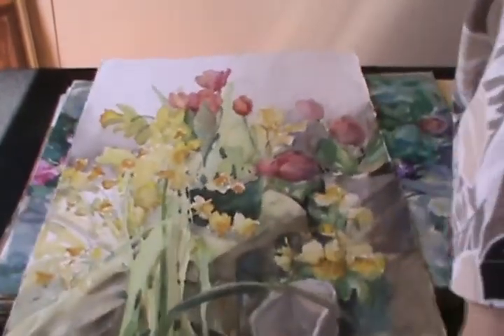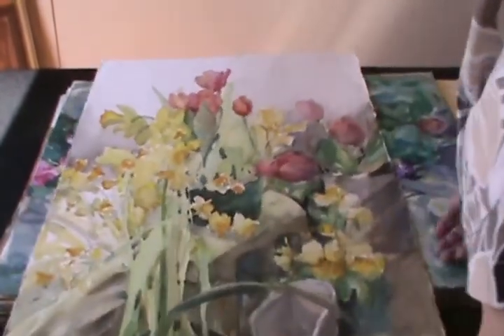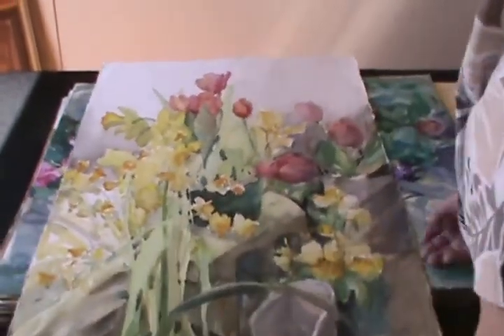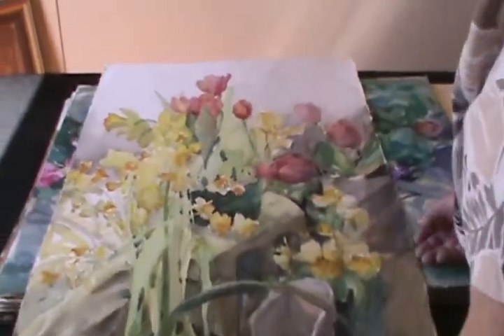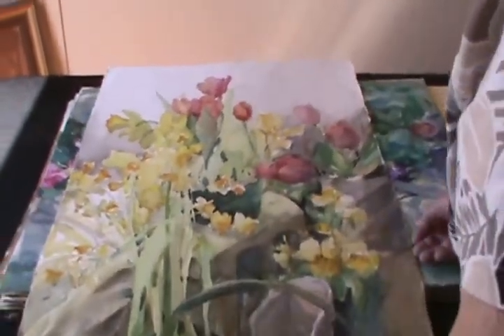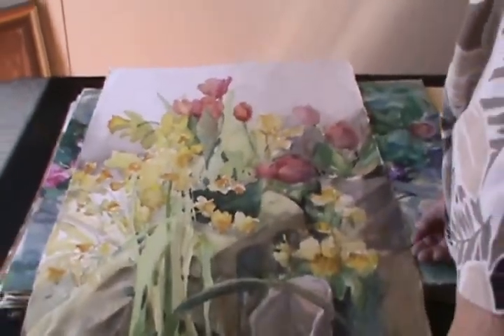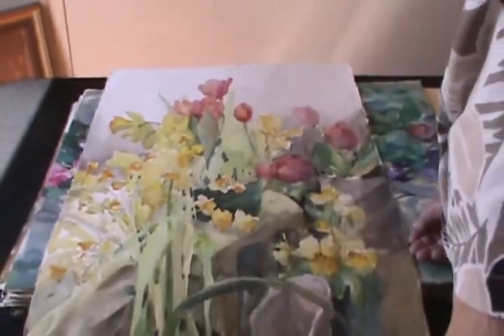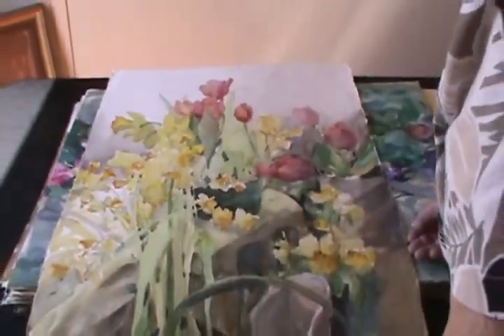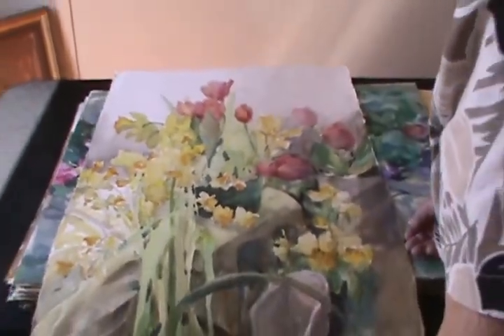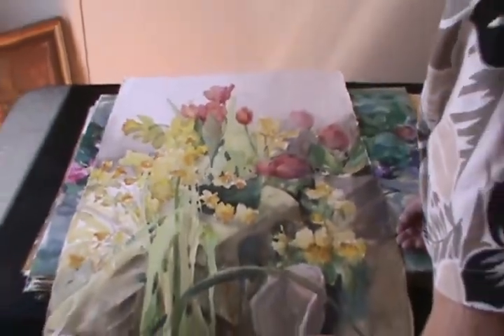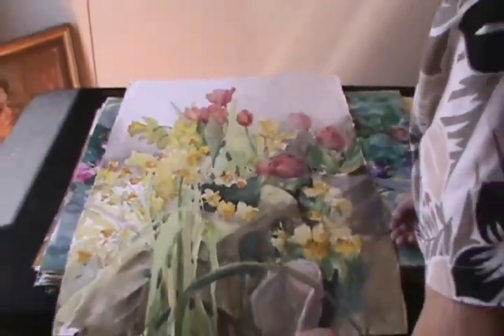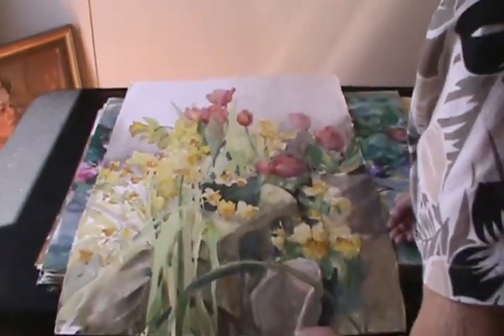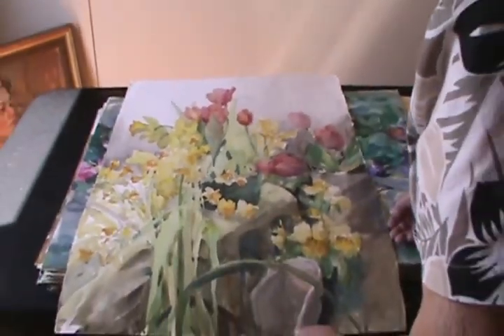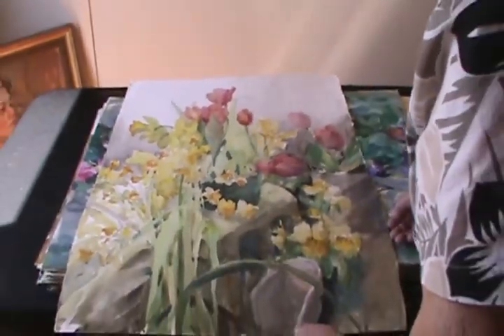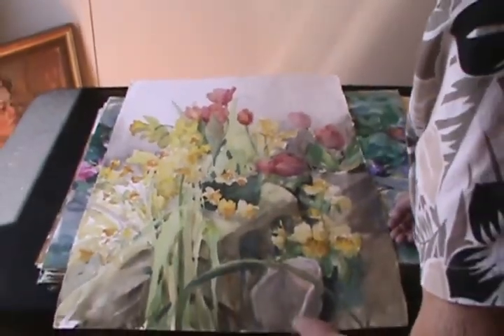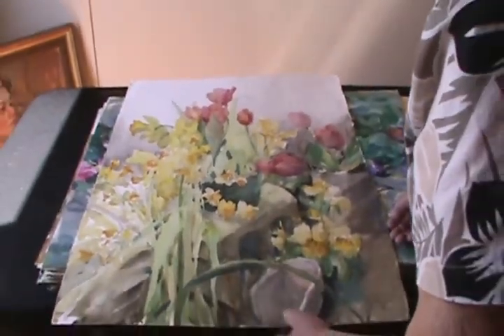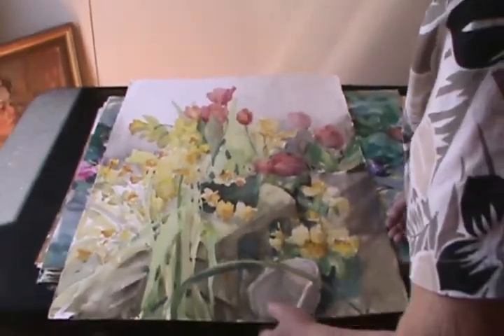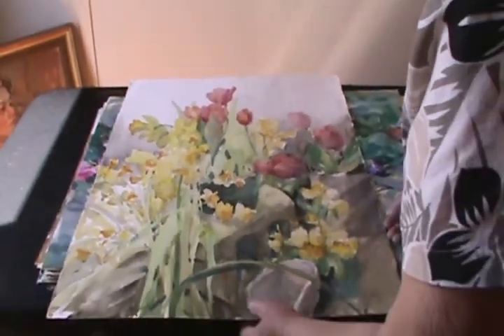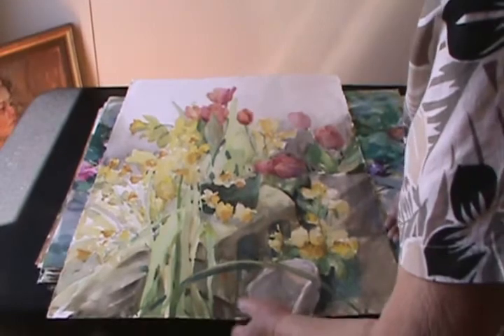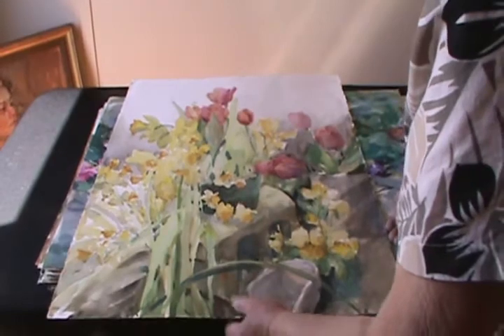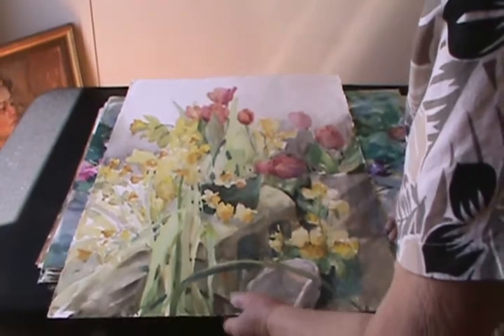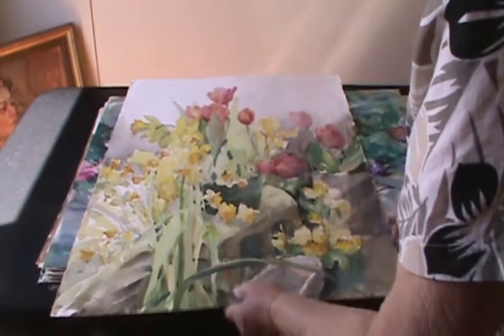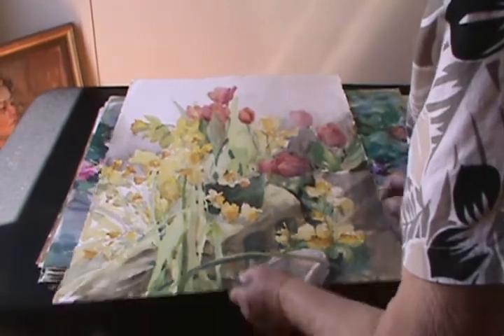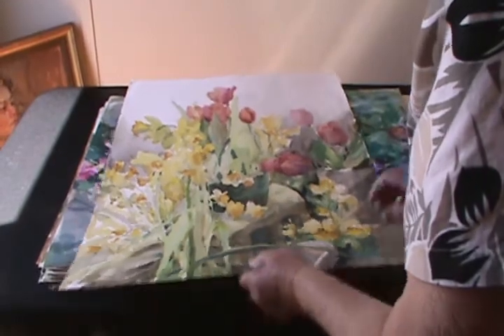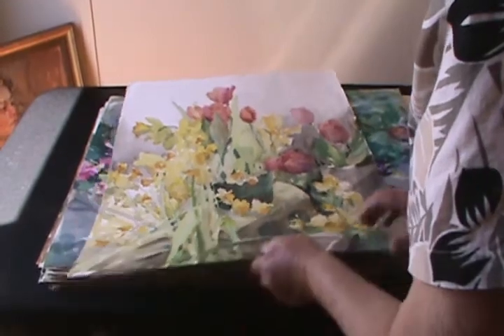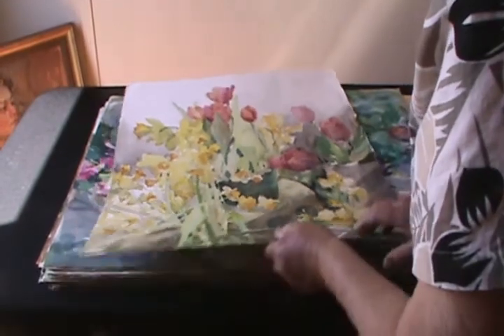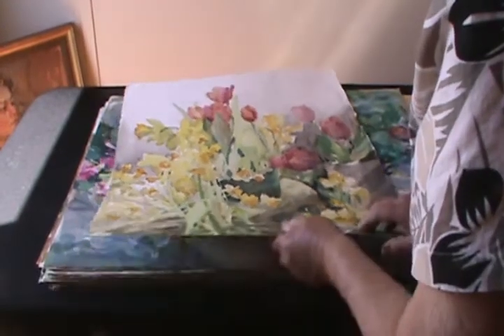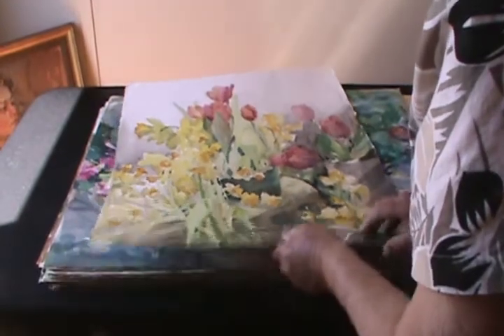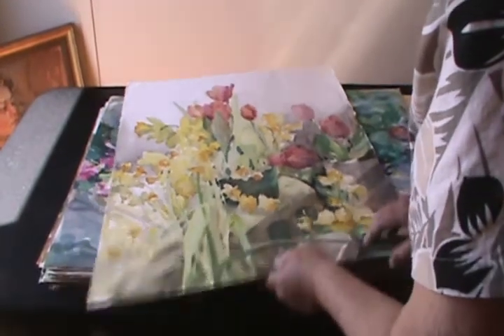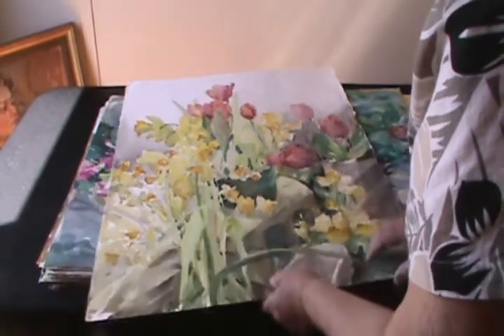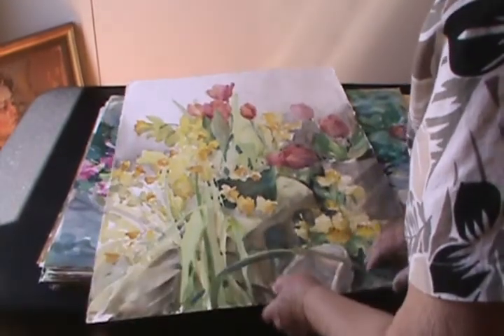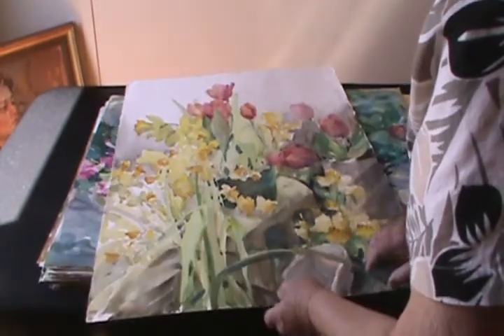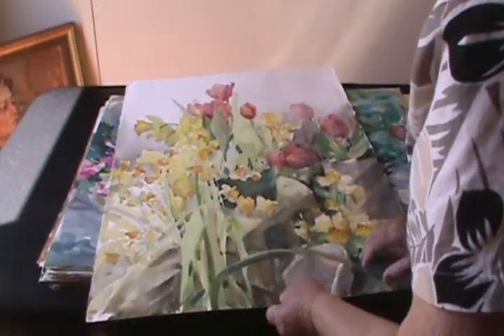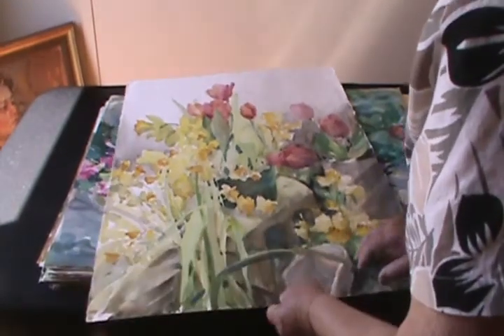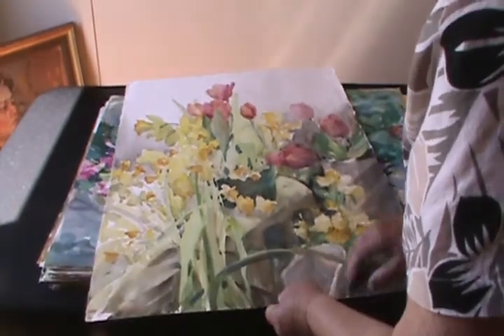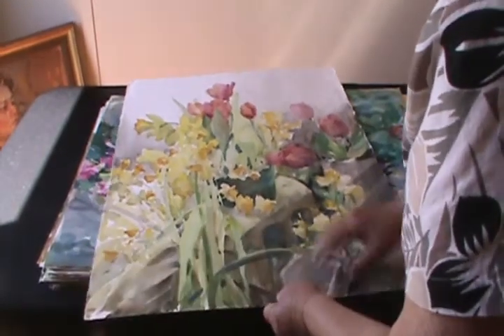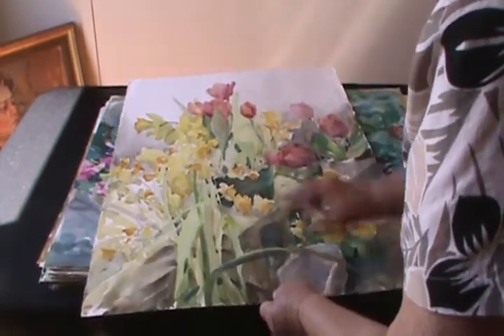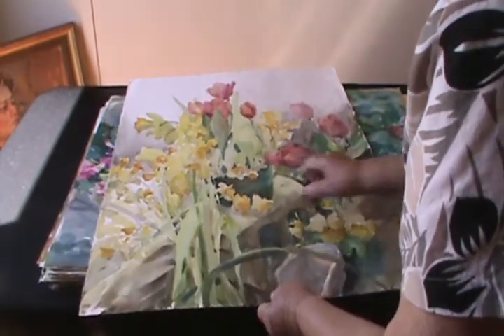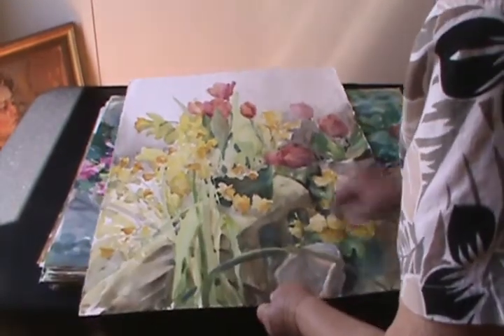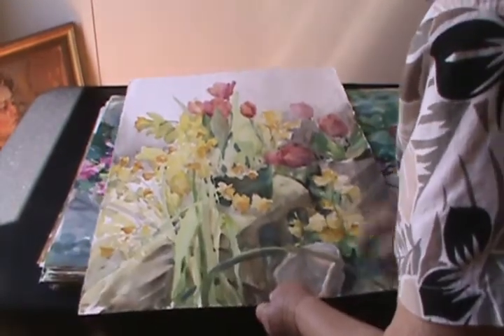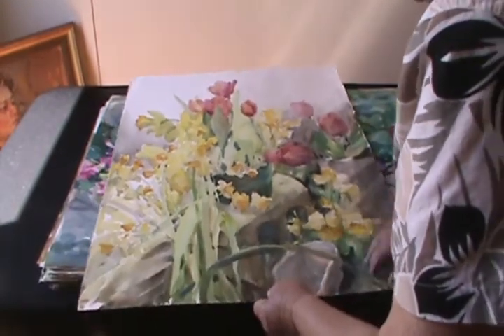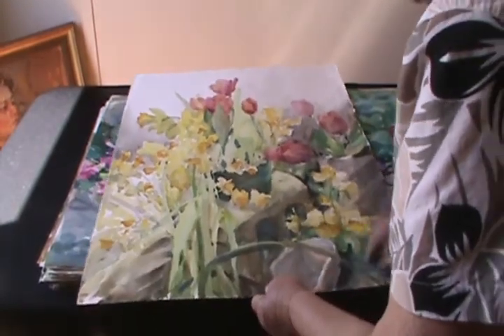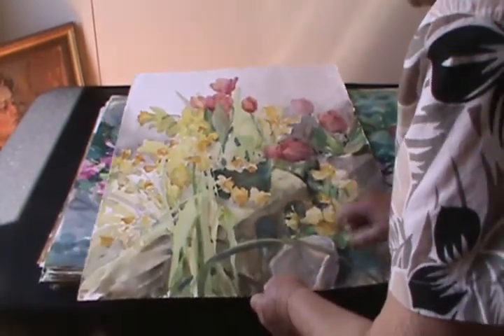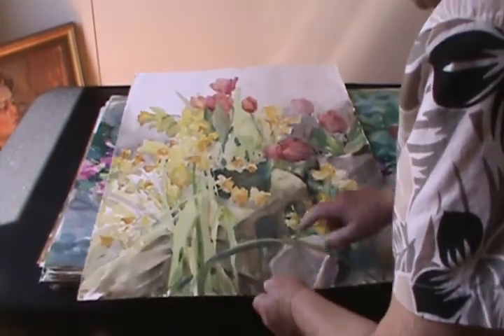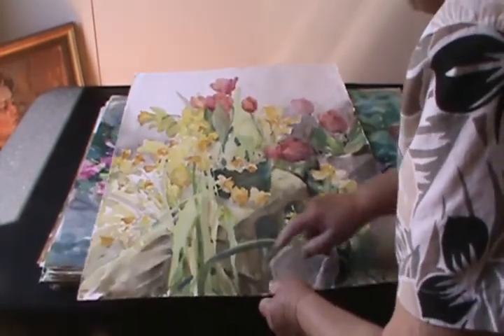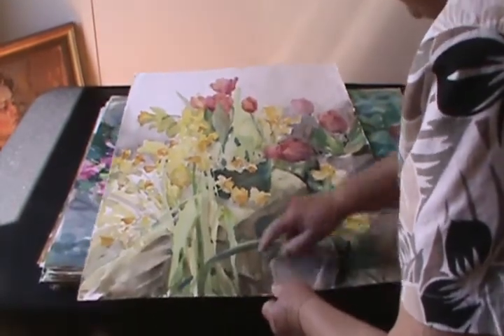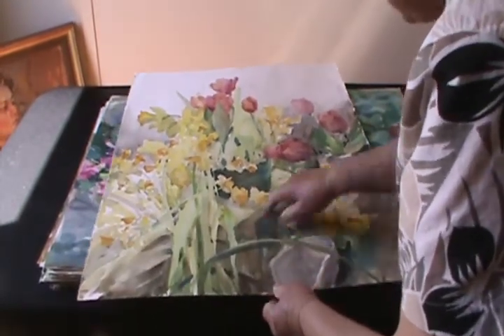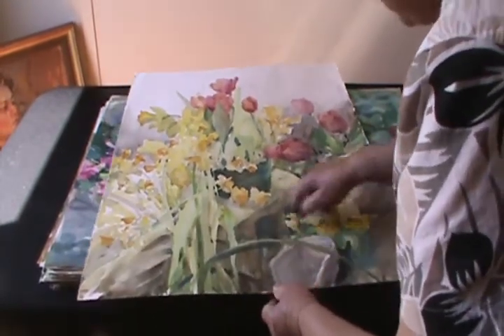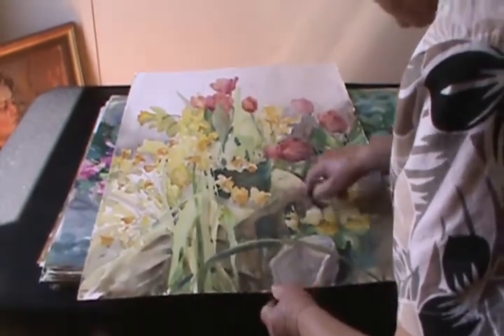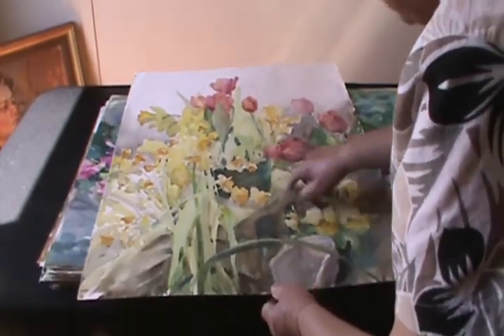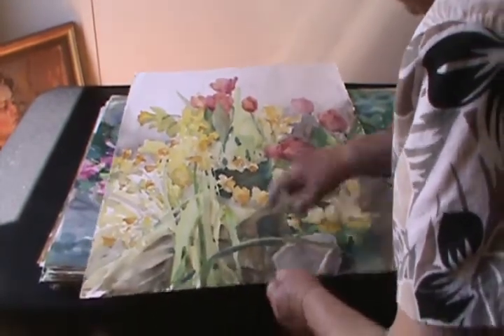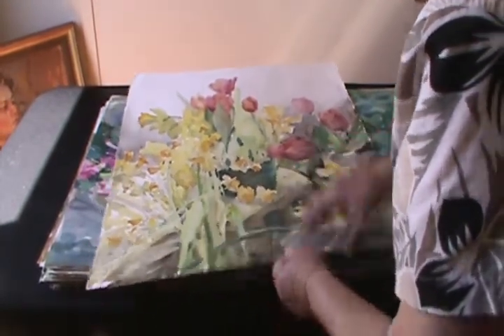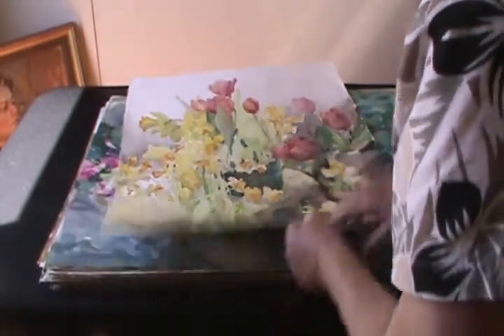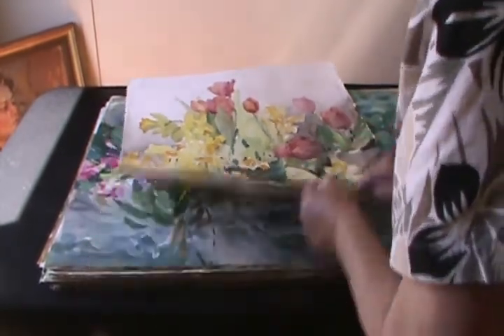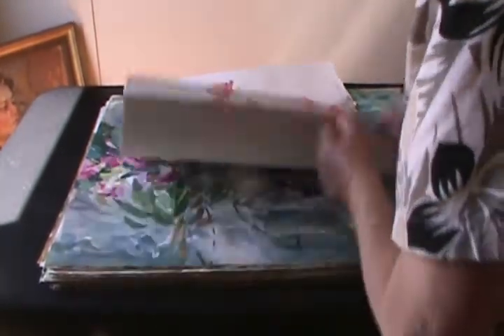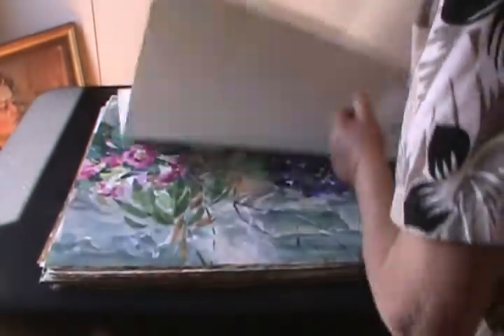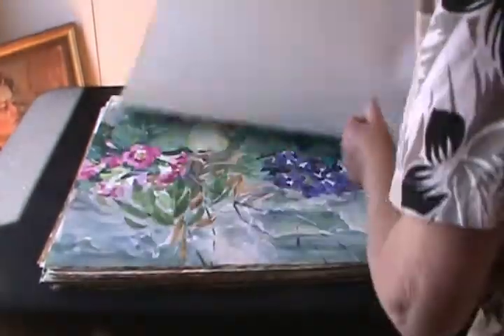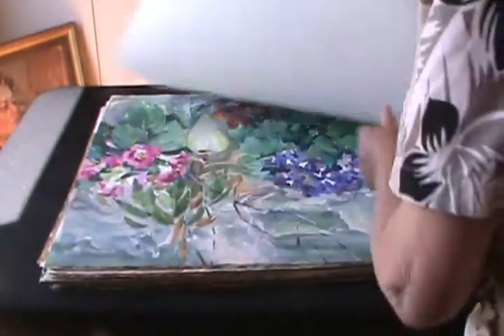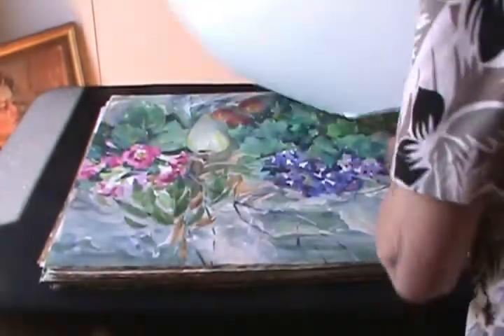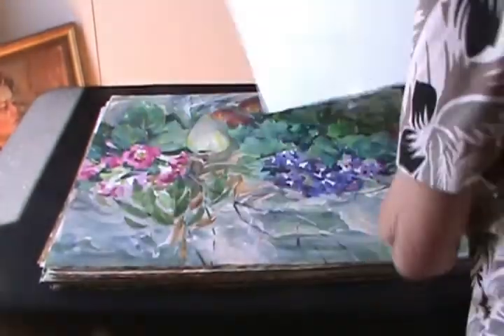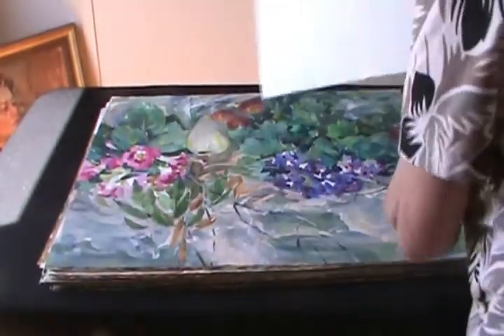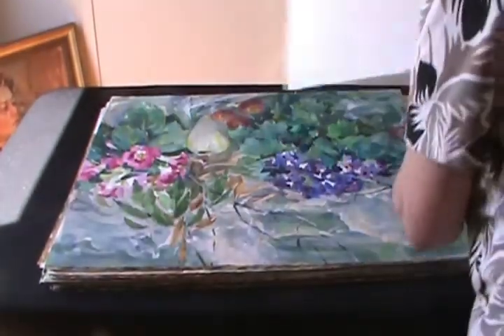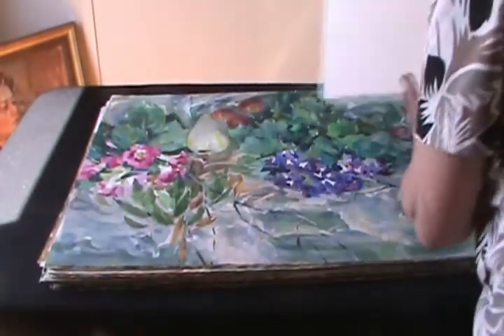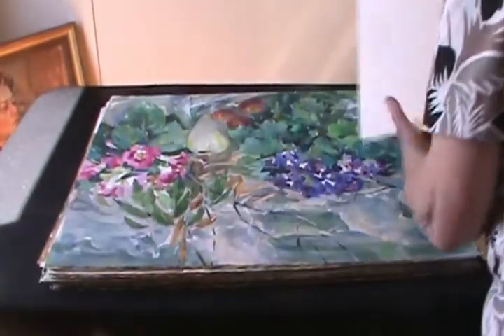My spring flowers. I'm not much of a flower painter, but I like this, and I put it on the old cinder block.